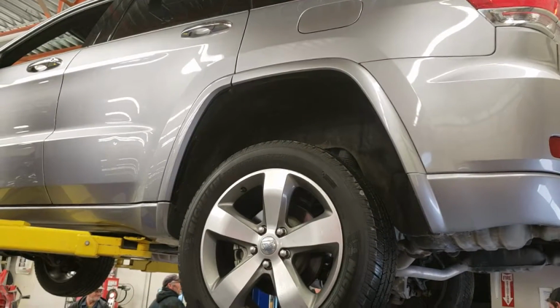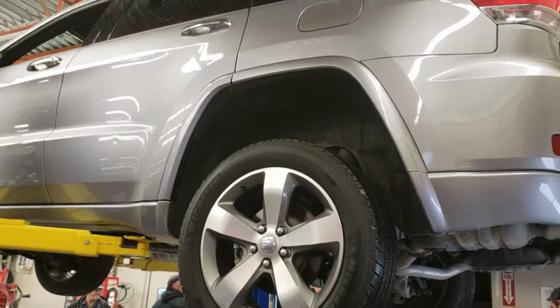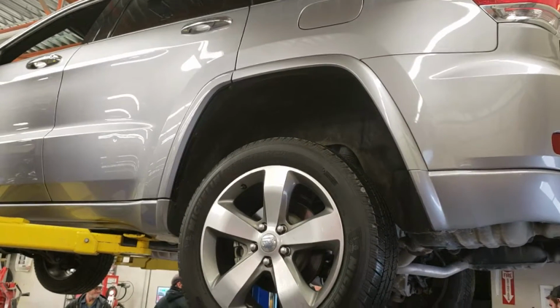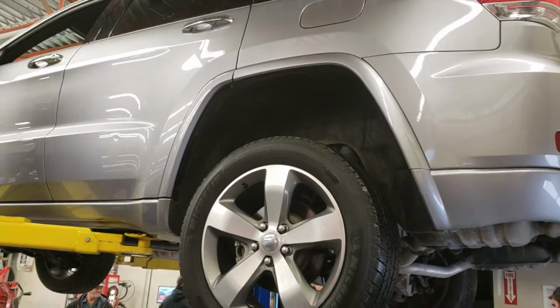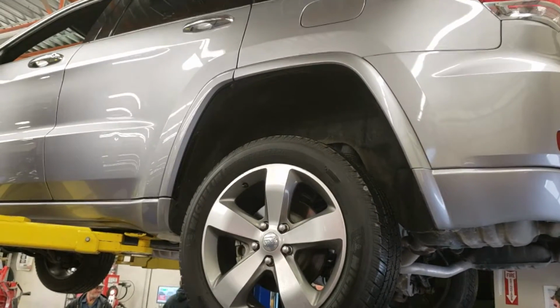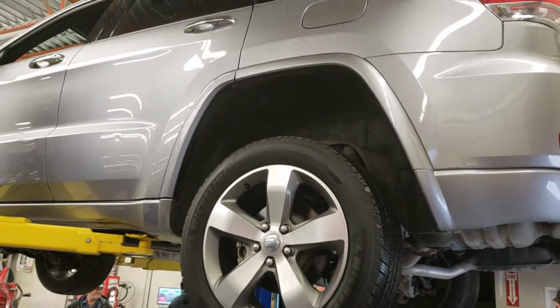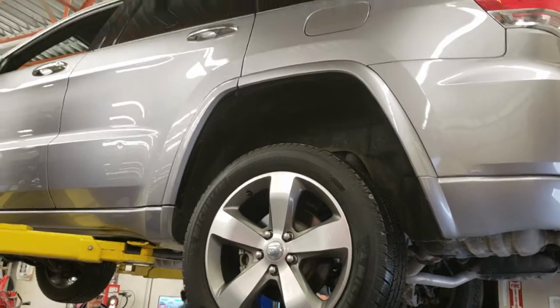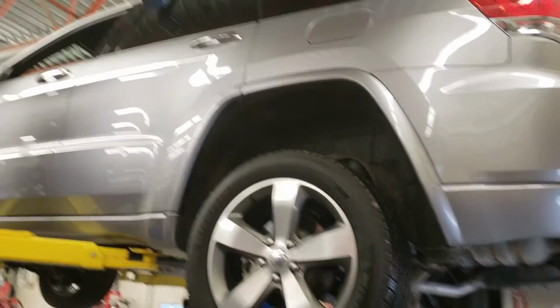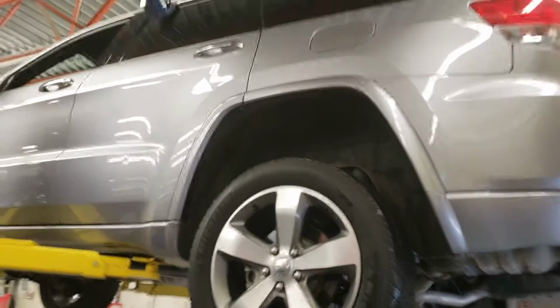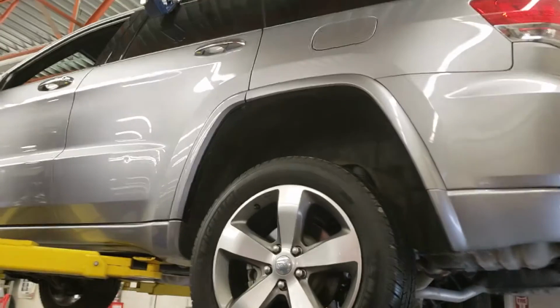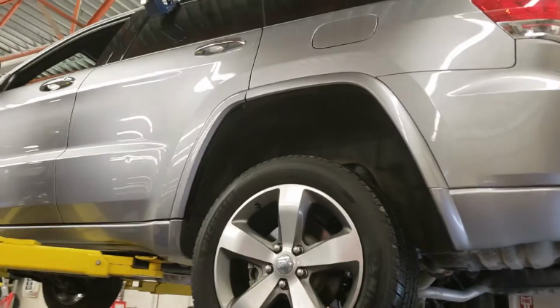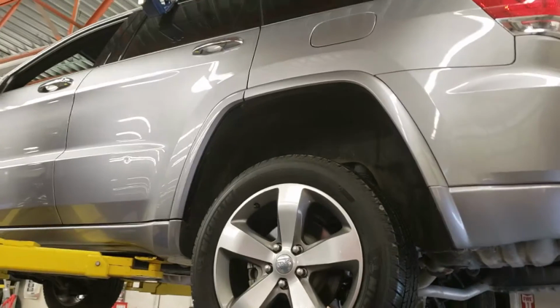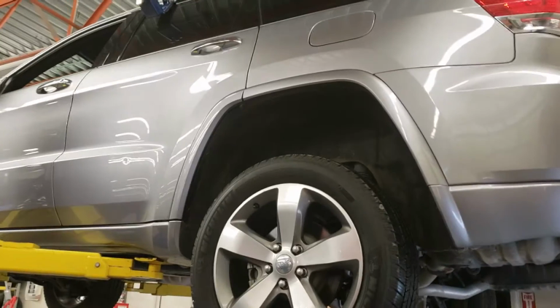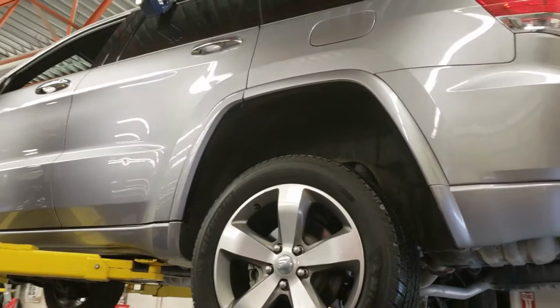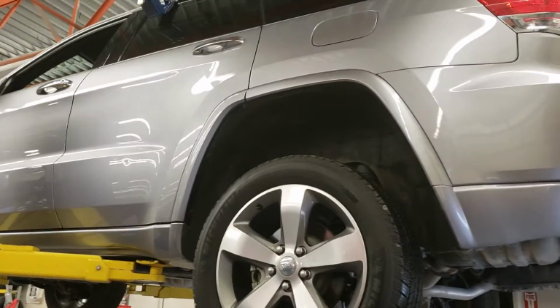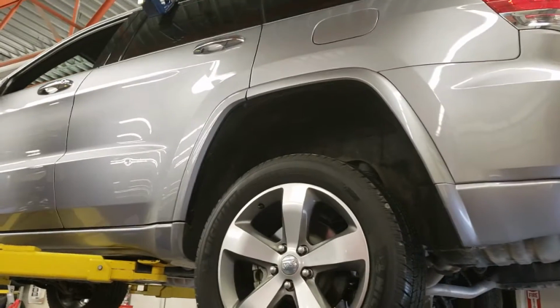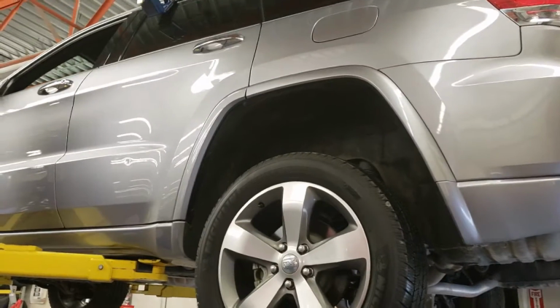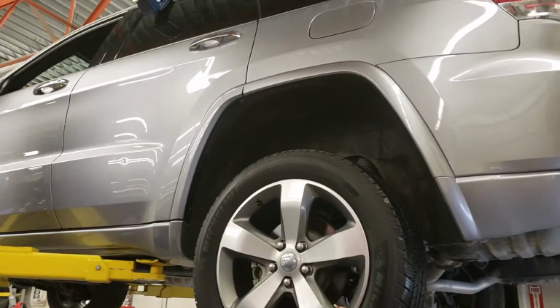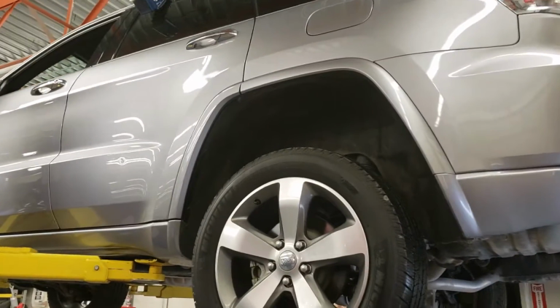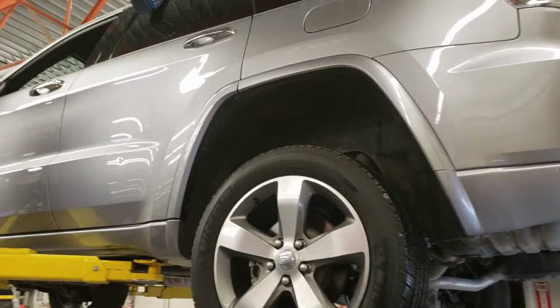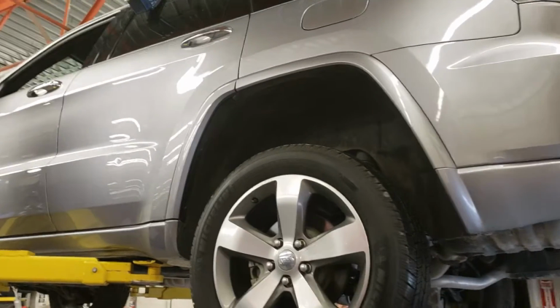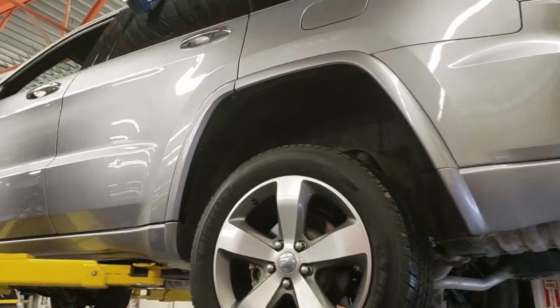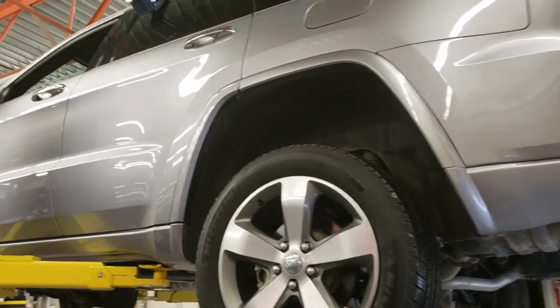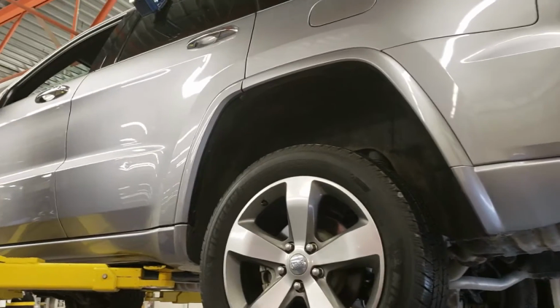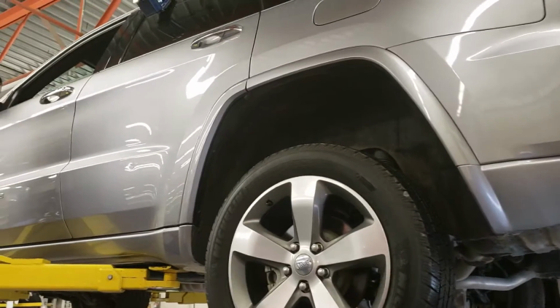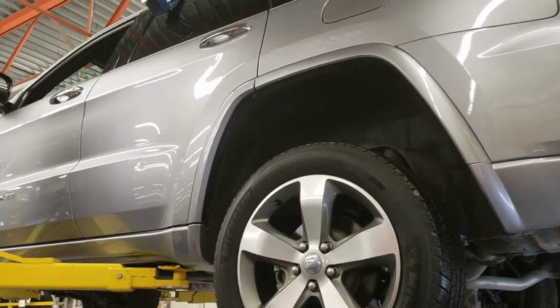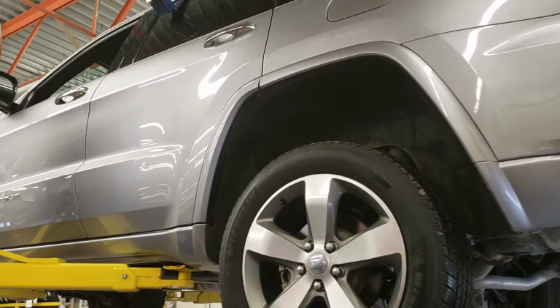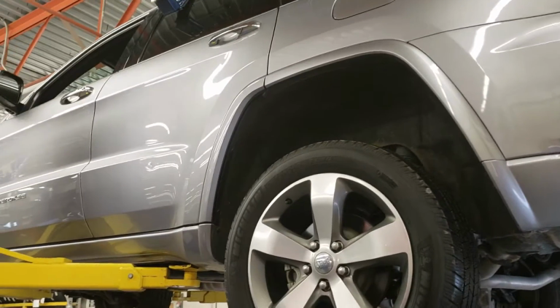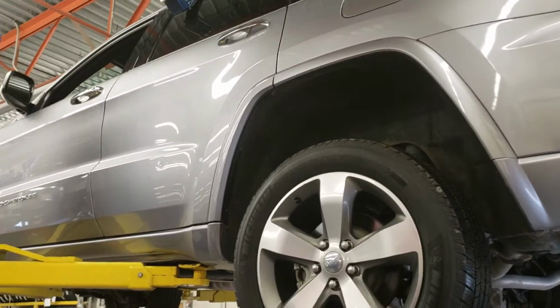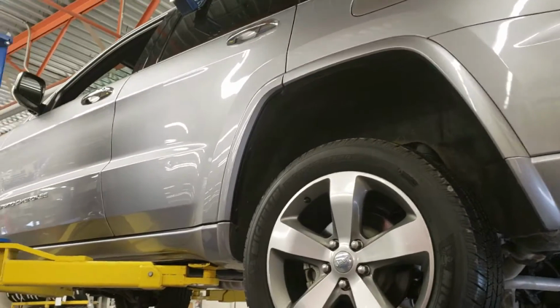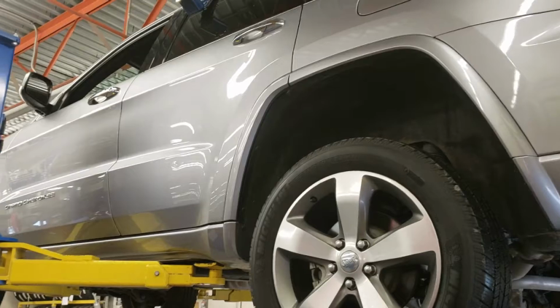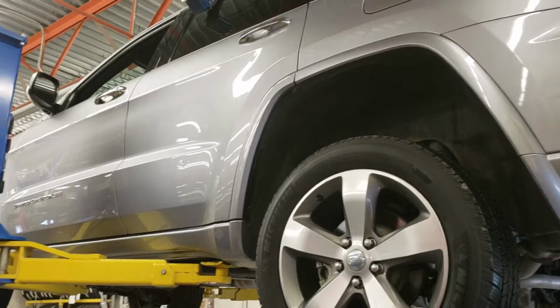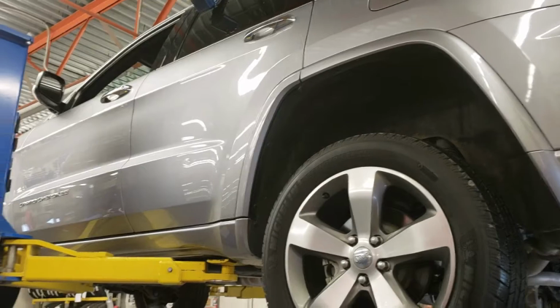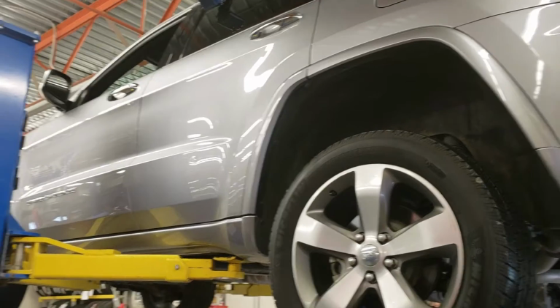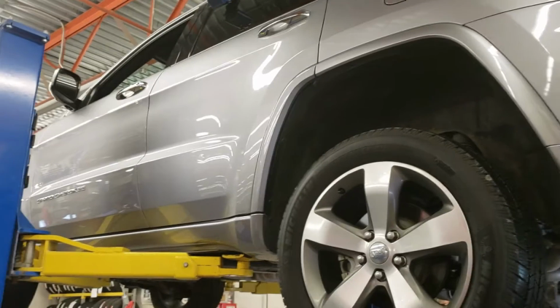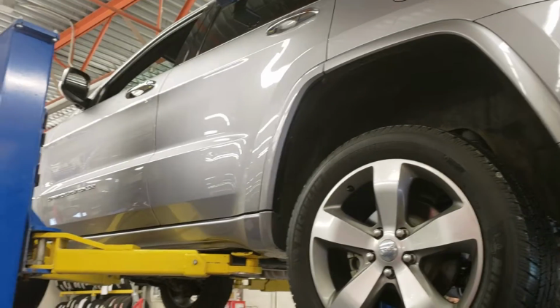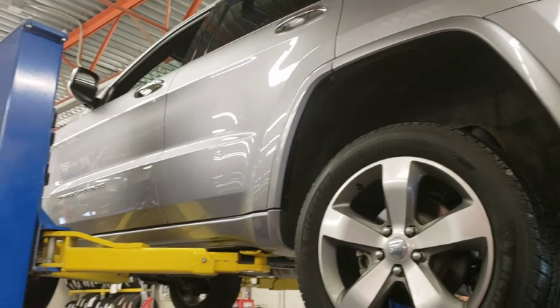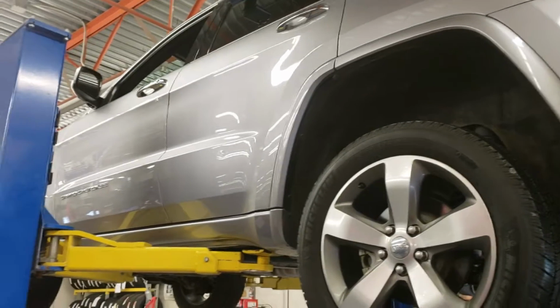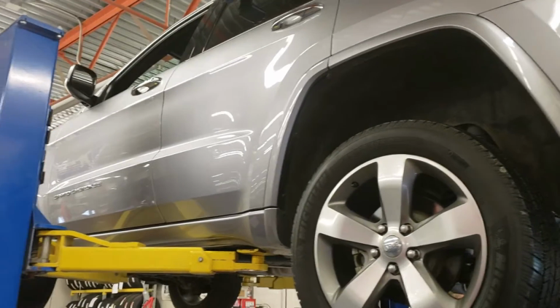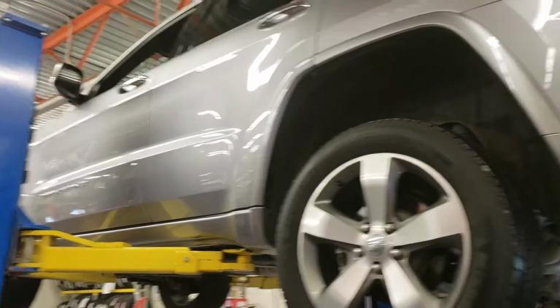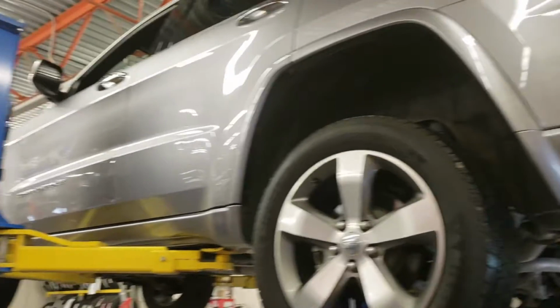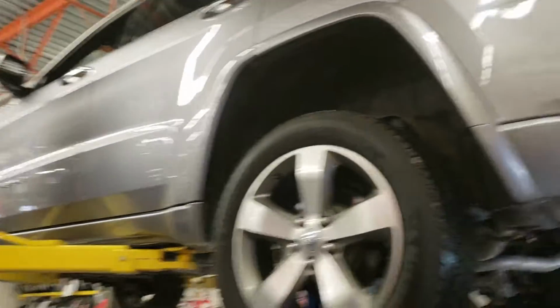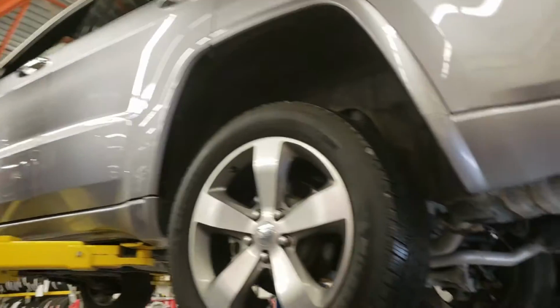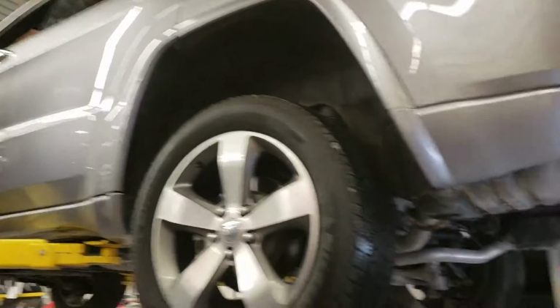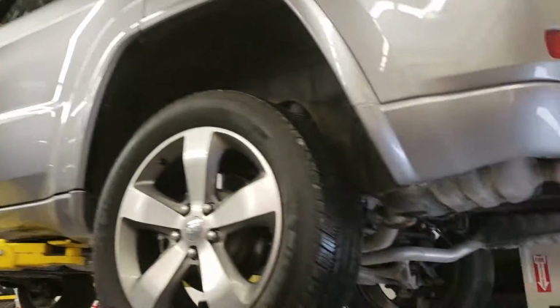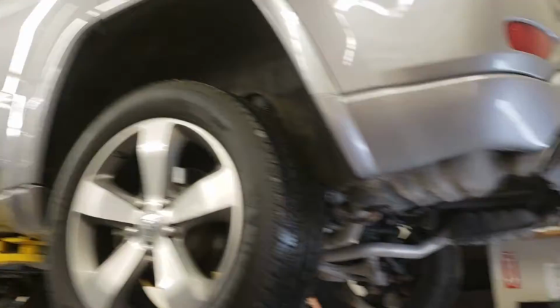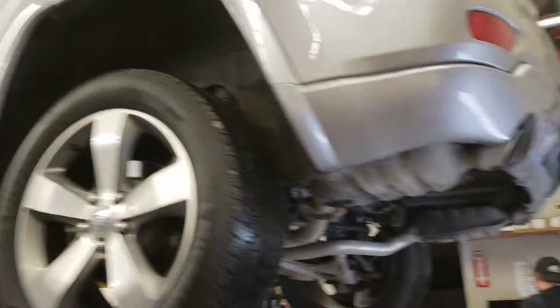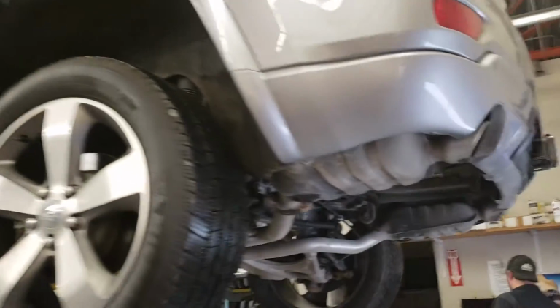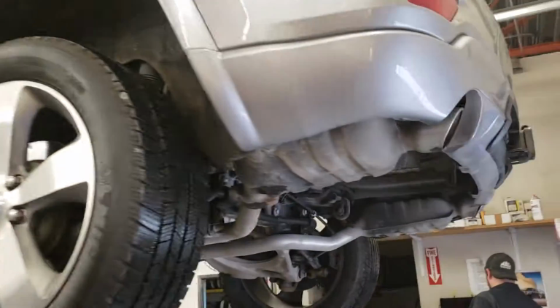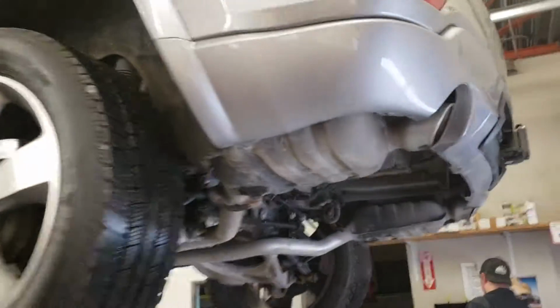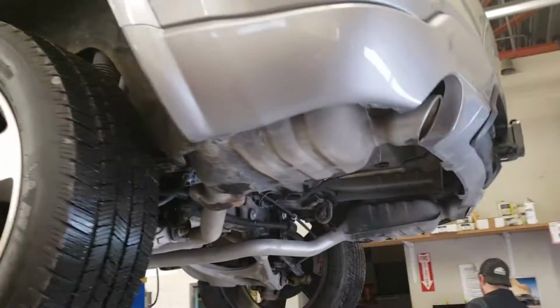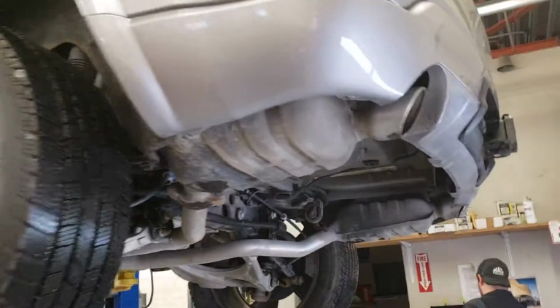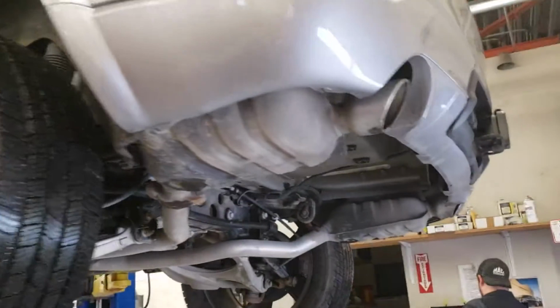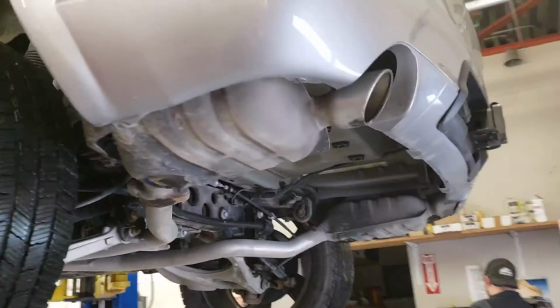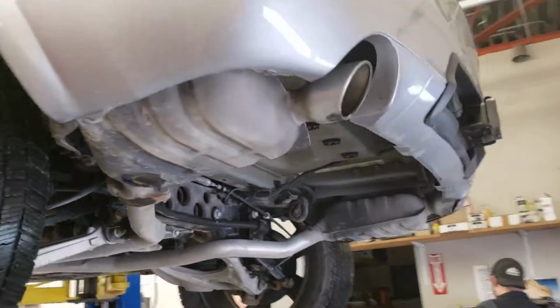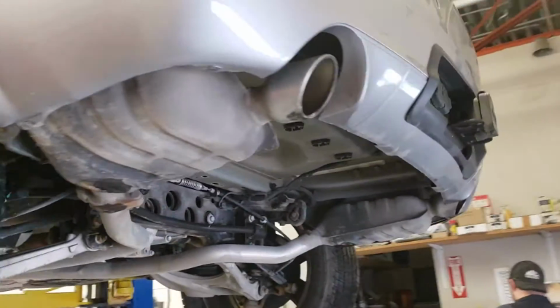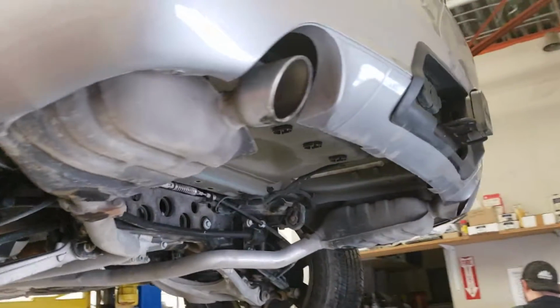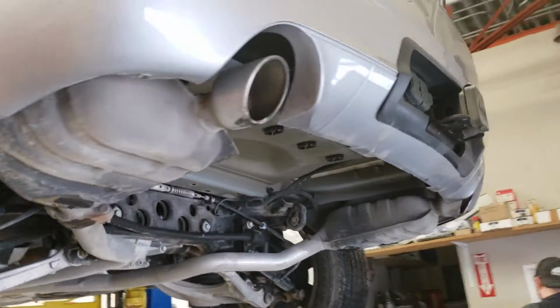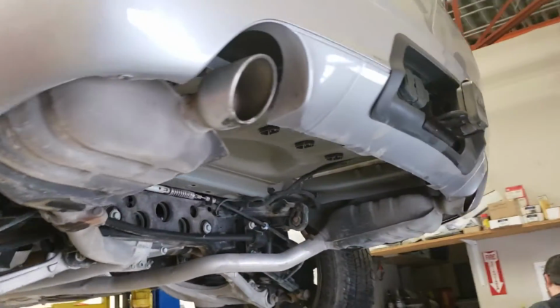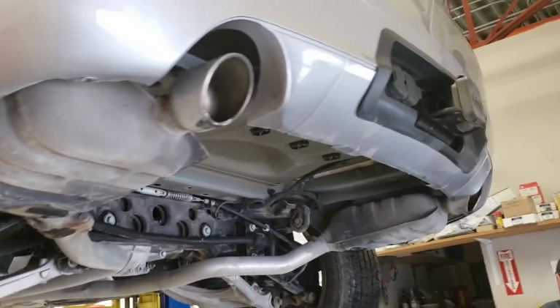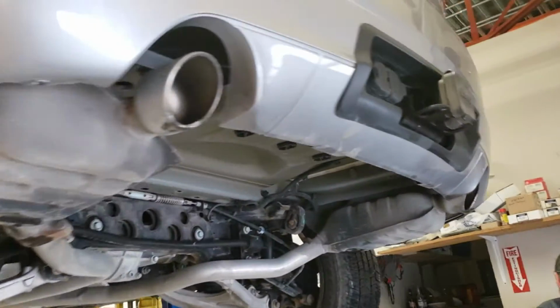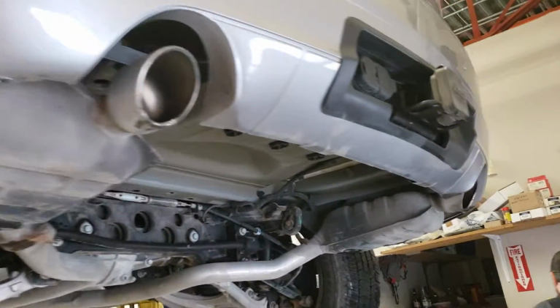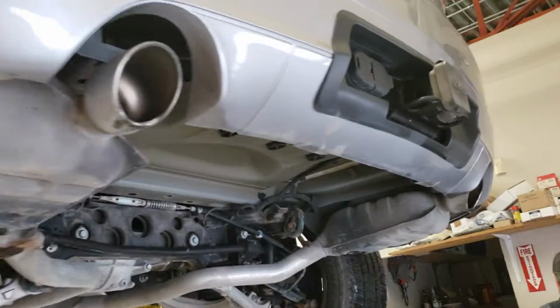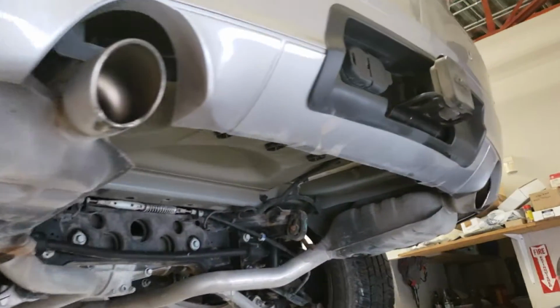Hey, Wayne from DL Howard here, showing you the underneath of this Grand Cherokee we were talking about. I just want to start up here coming in from the backside.